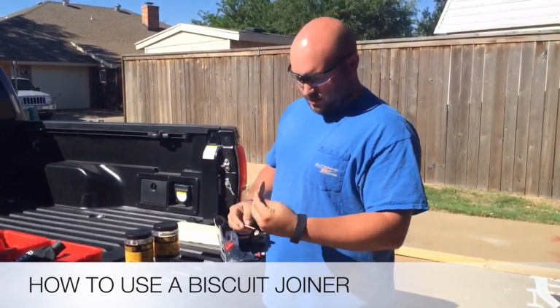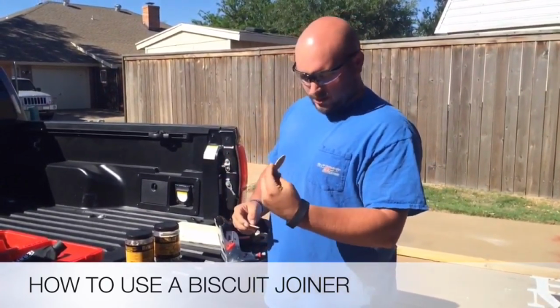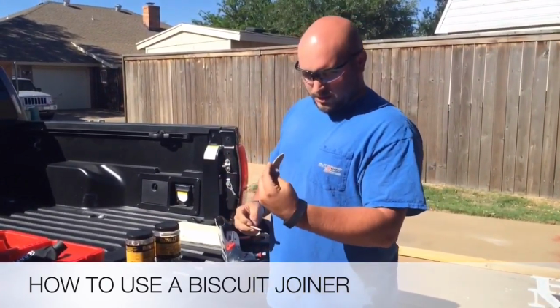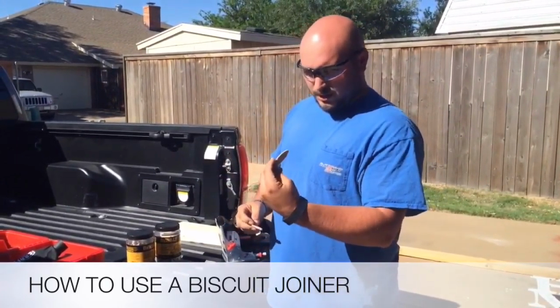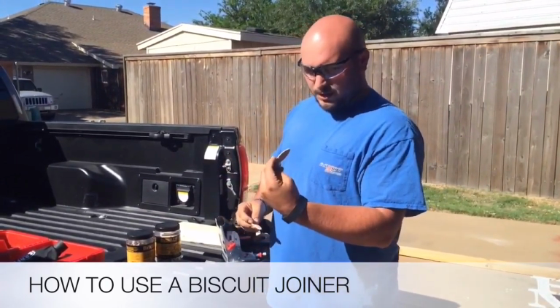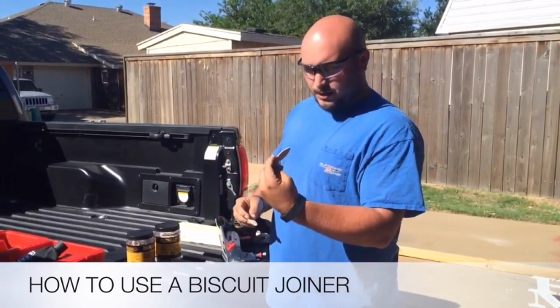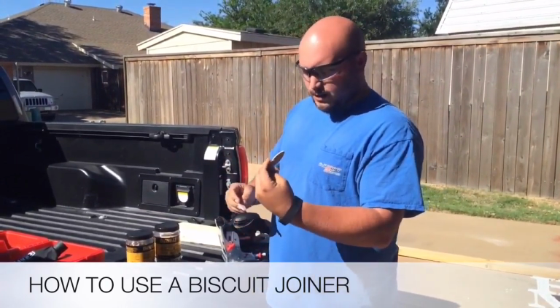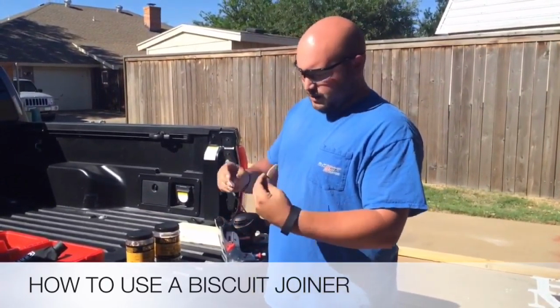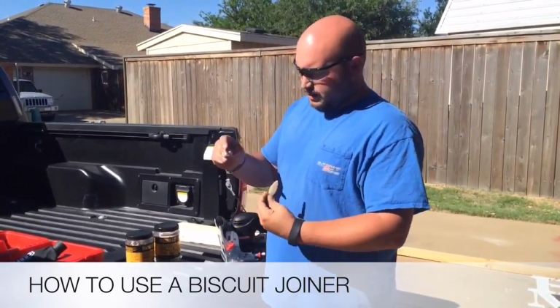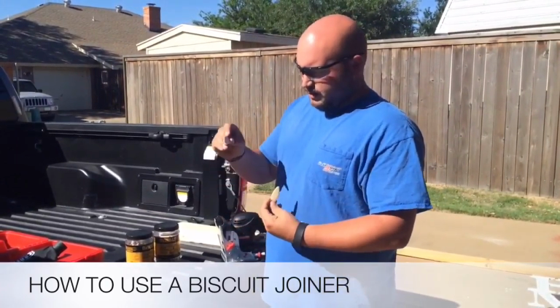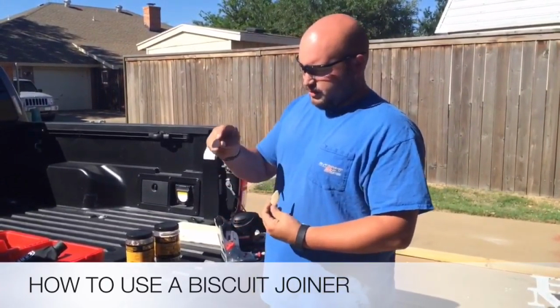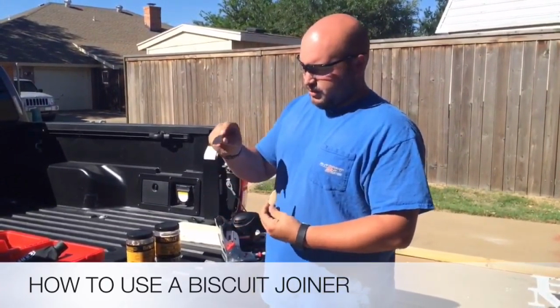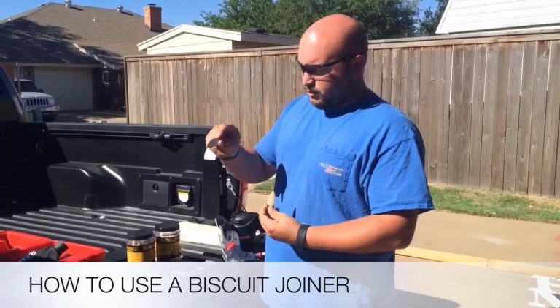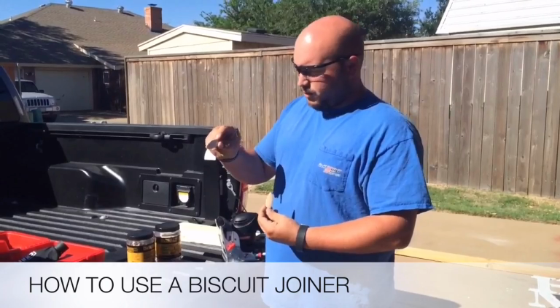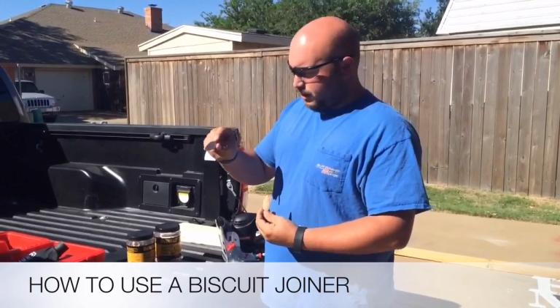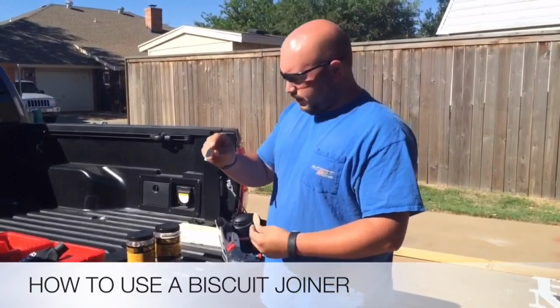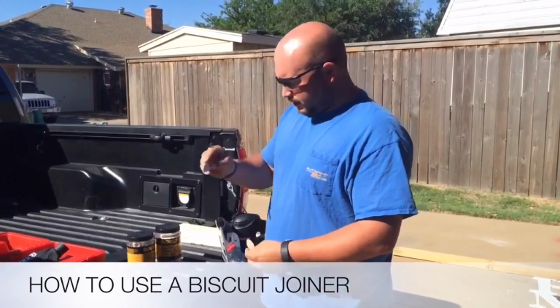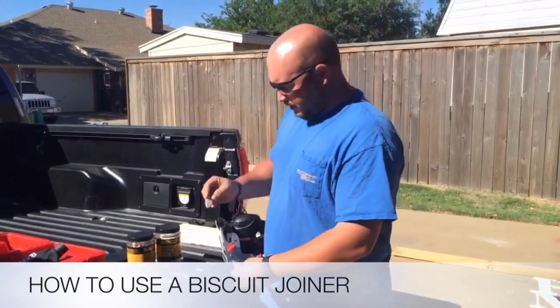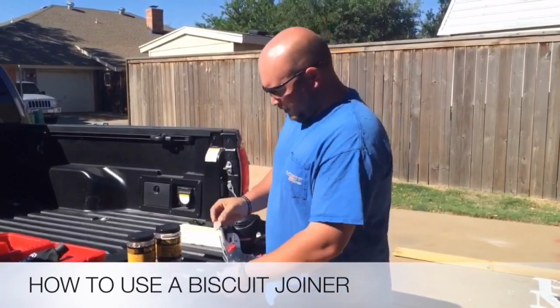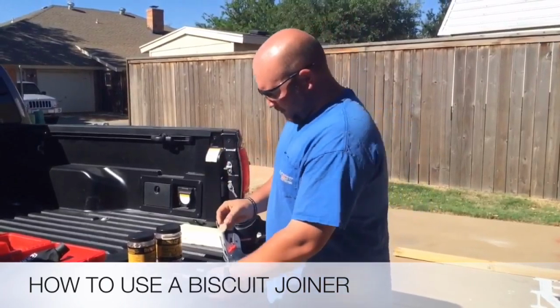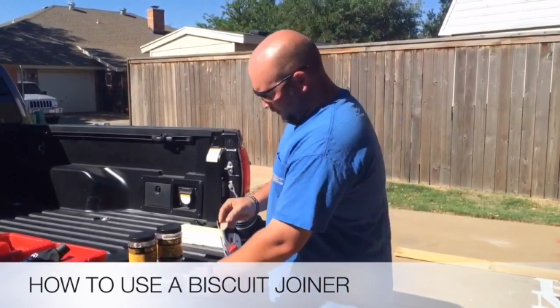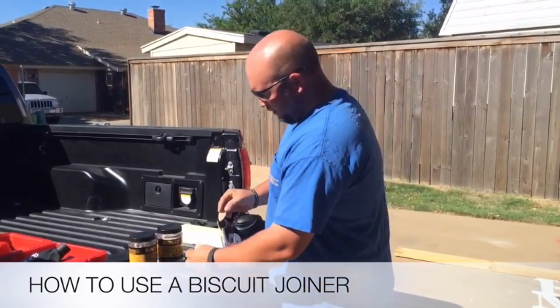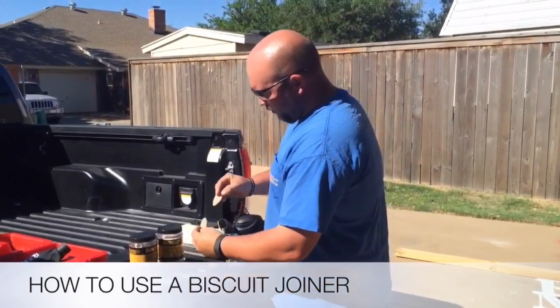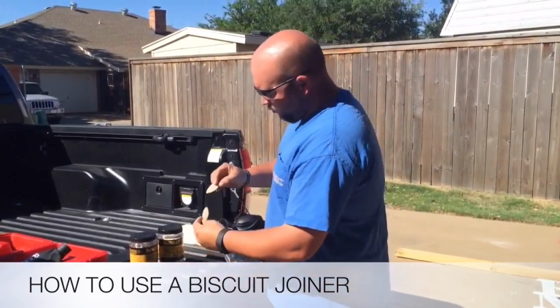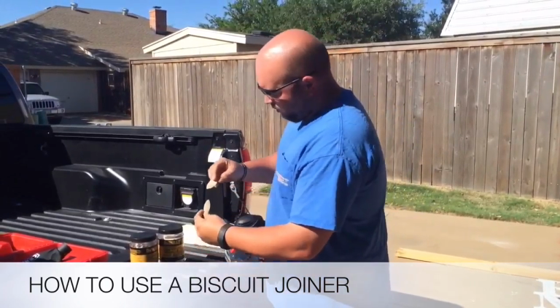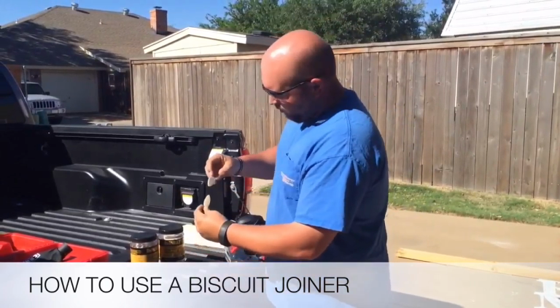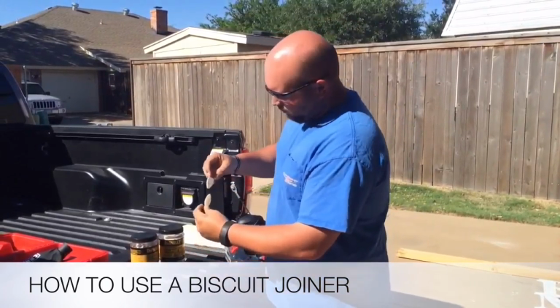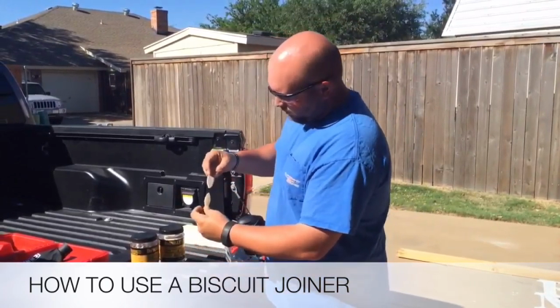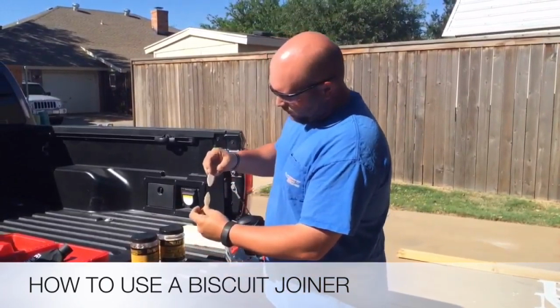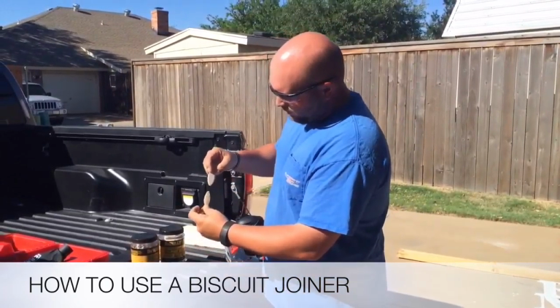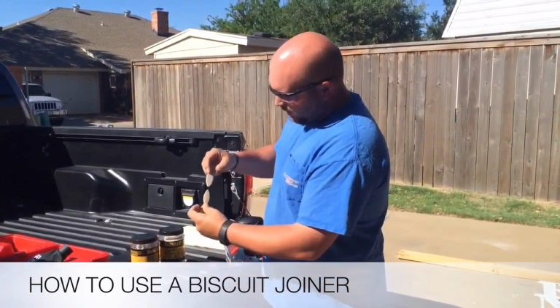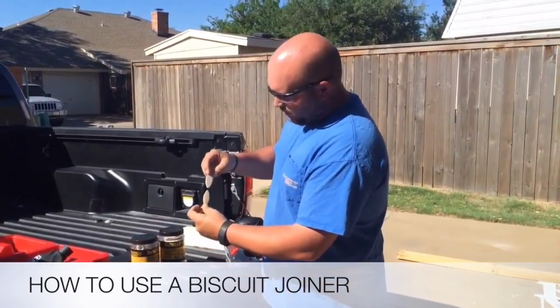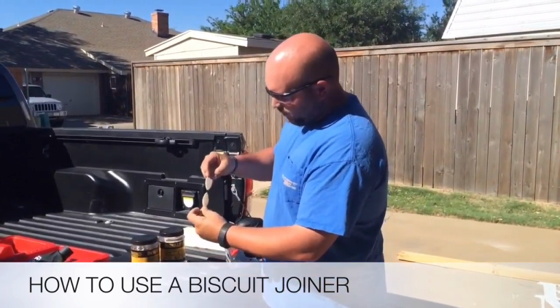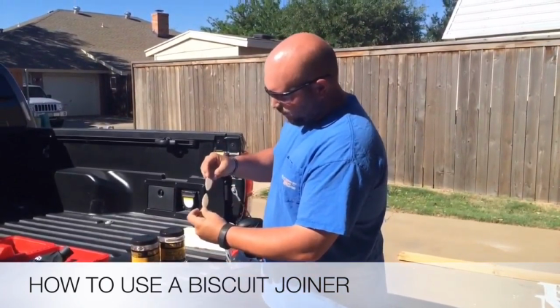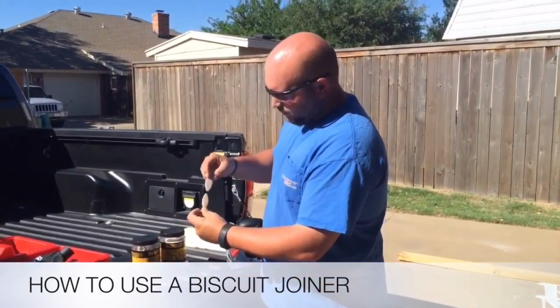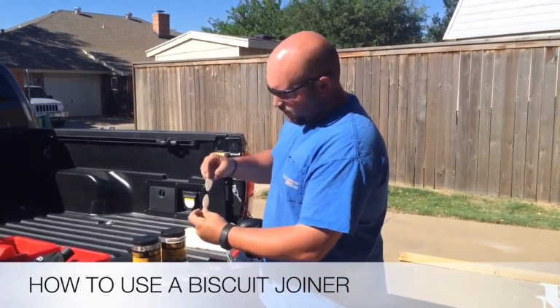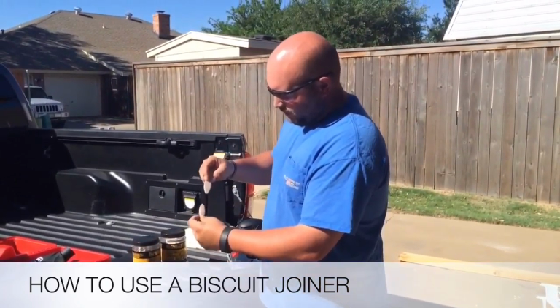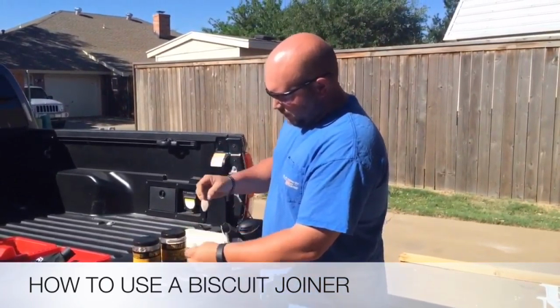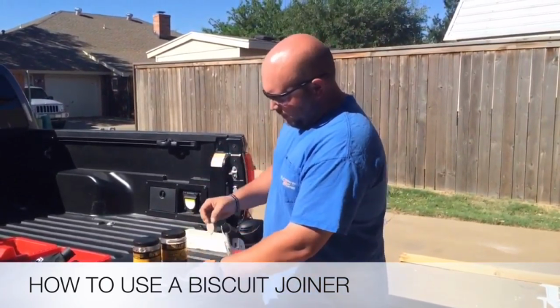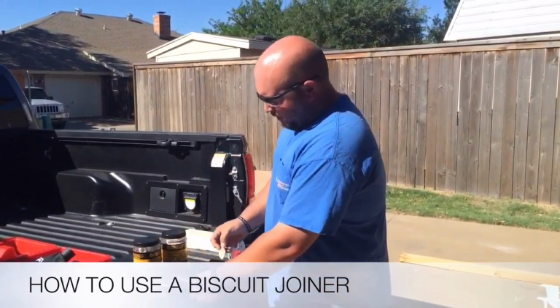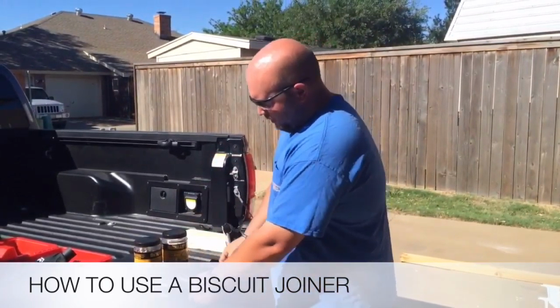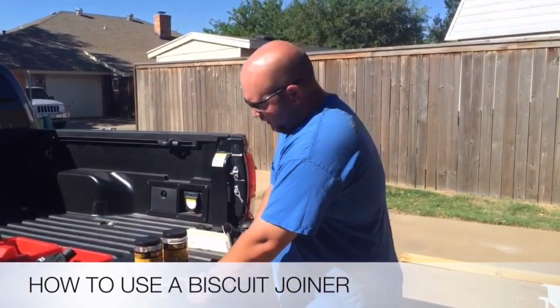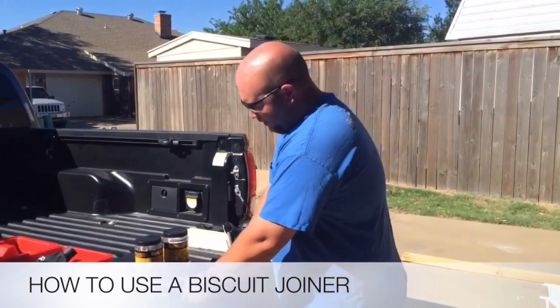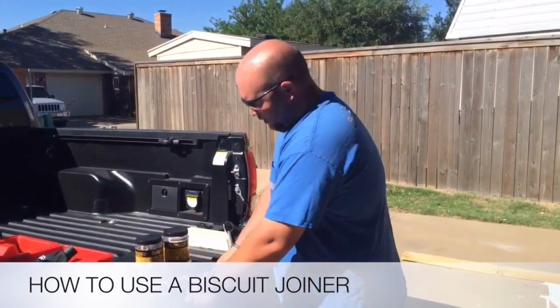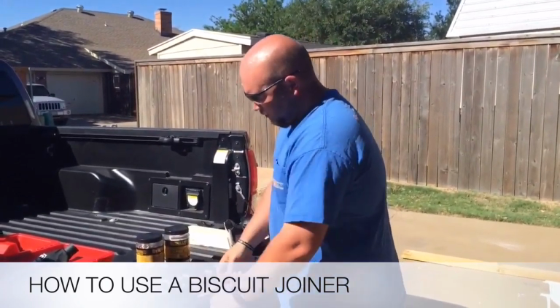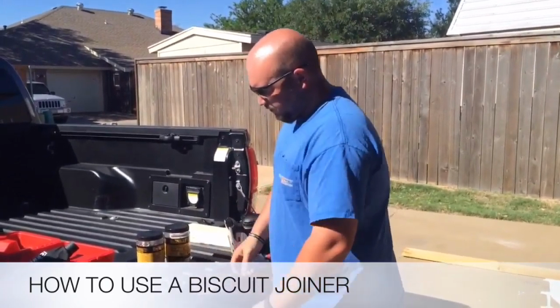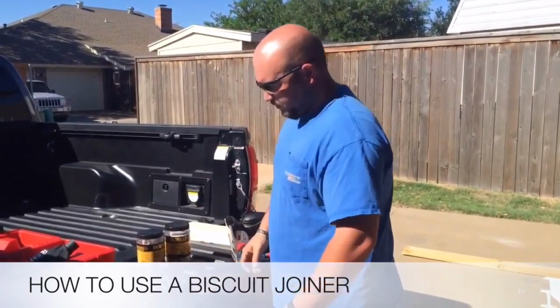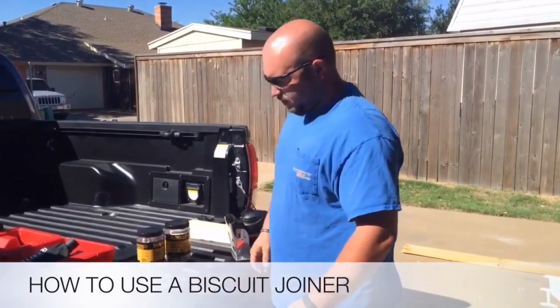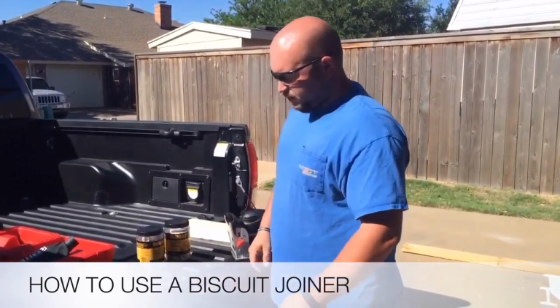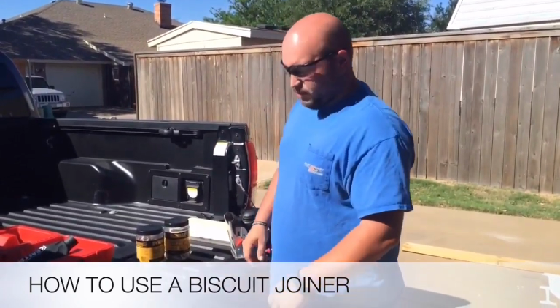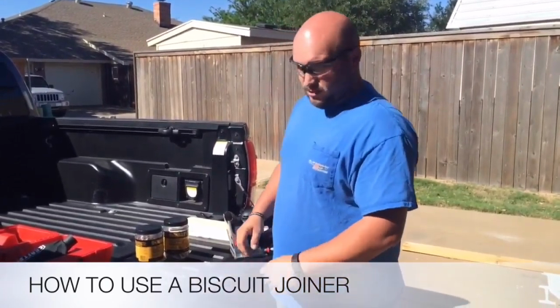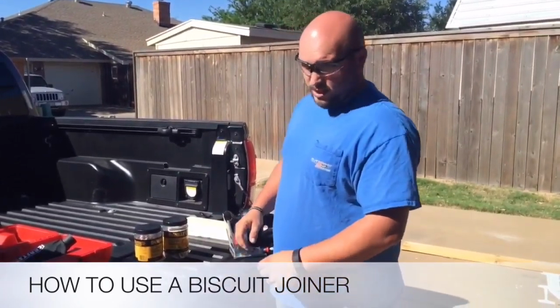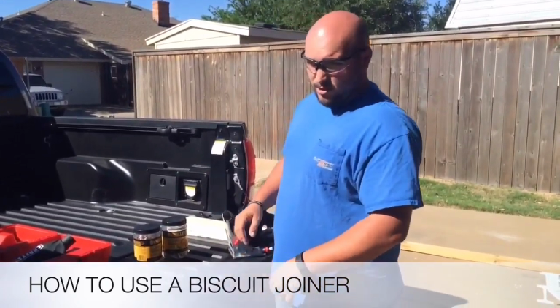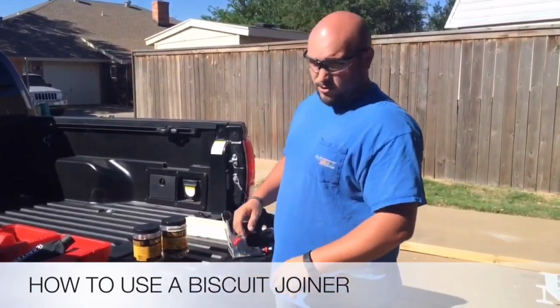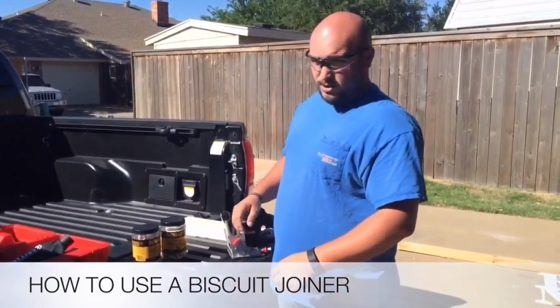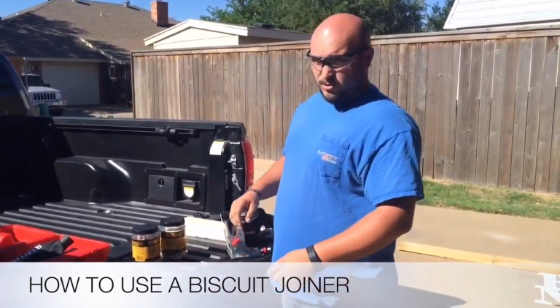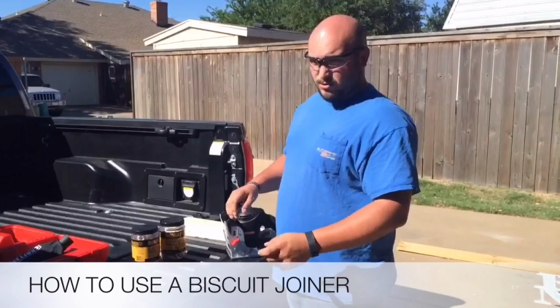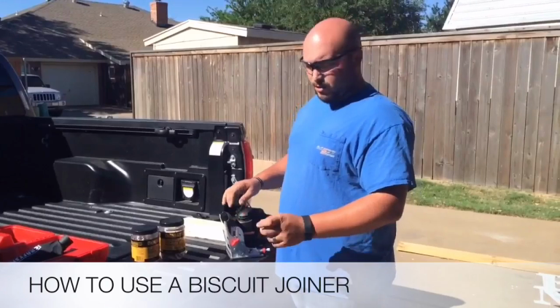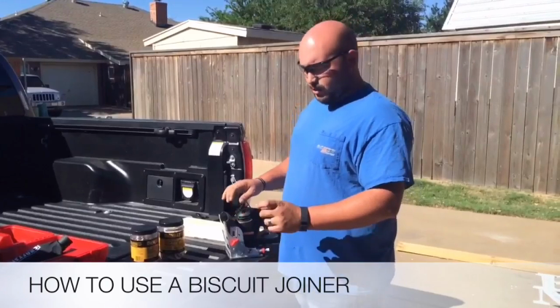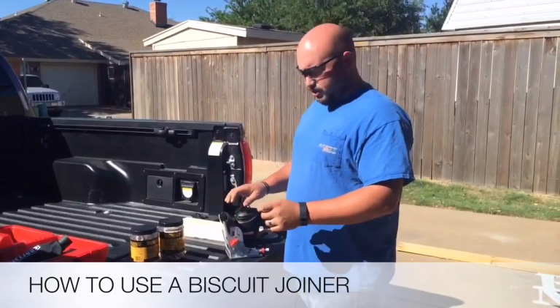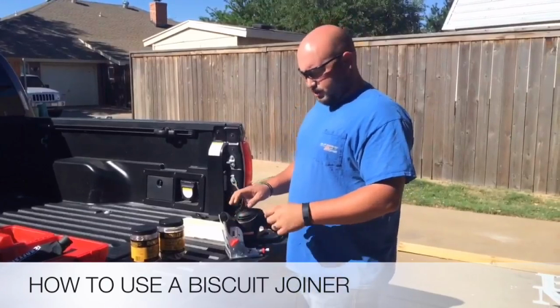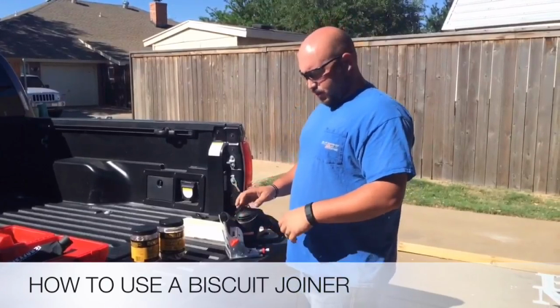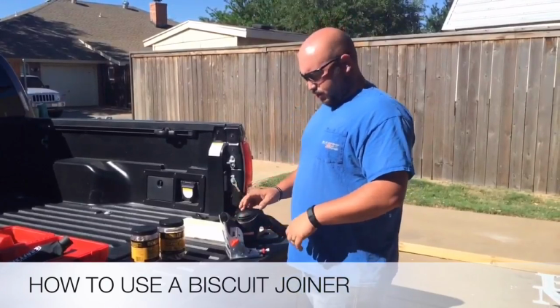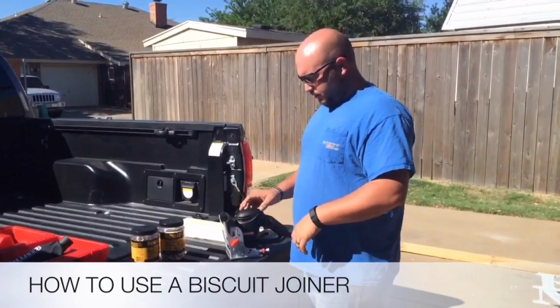This is a 10, this is a 20, and you can see the size difference. And then there's also zeros — zeros are a lot smaller.